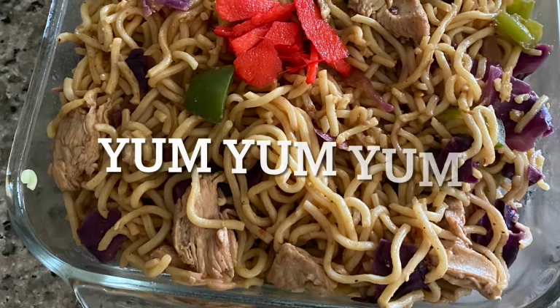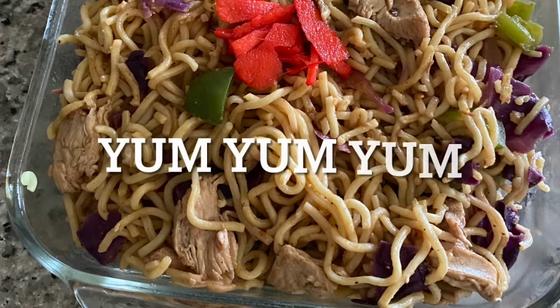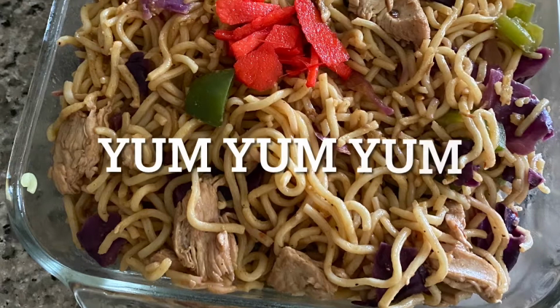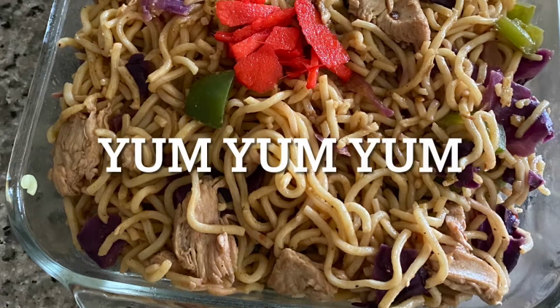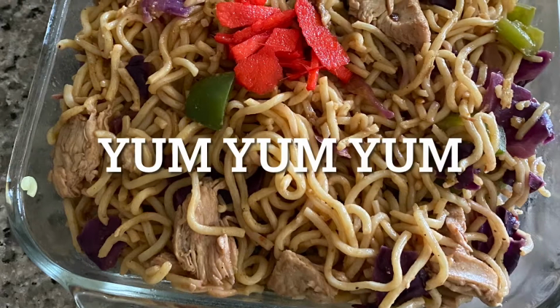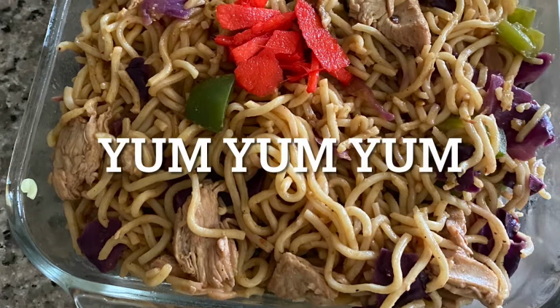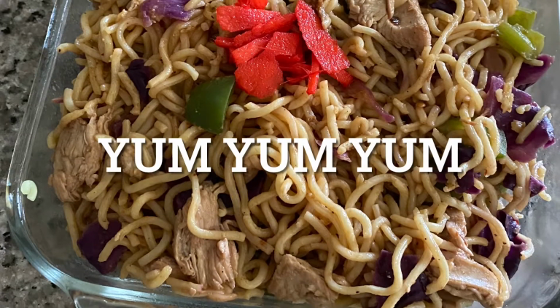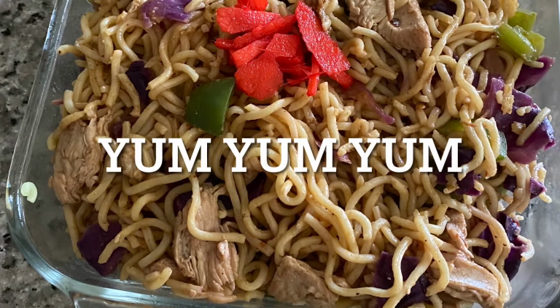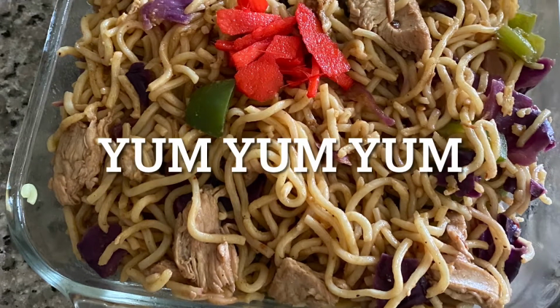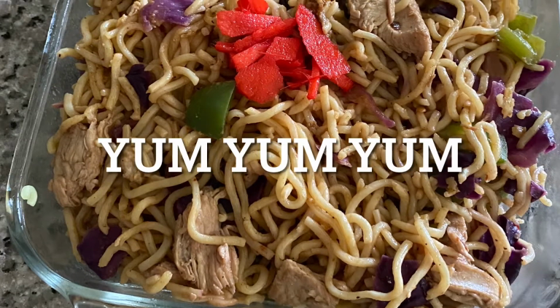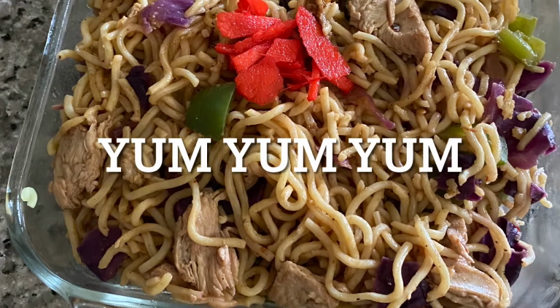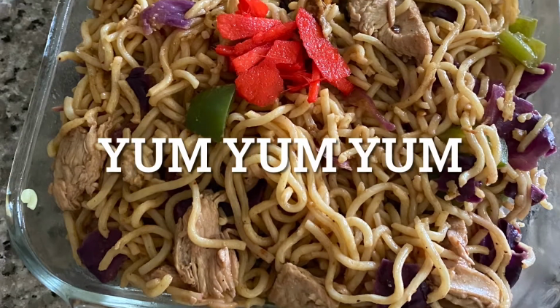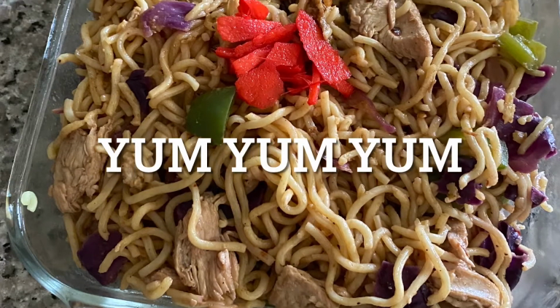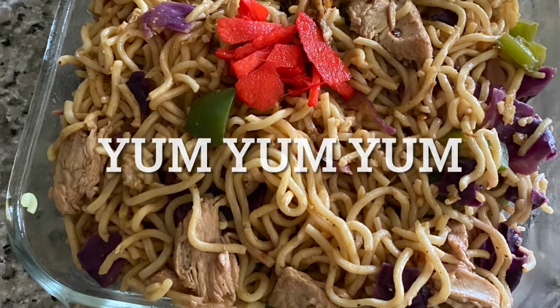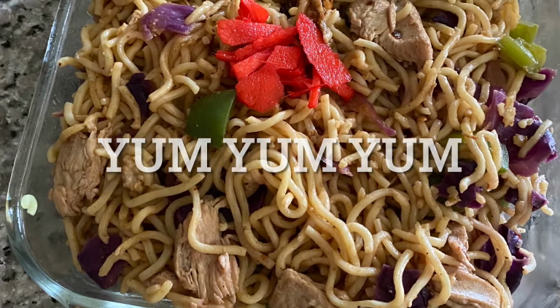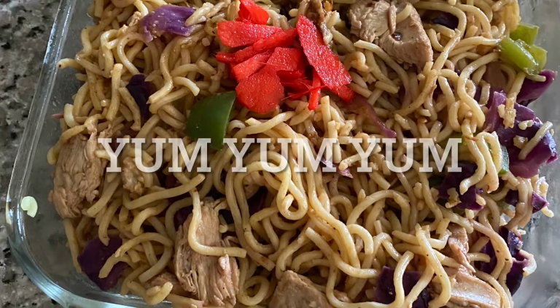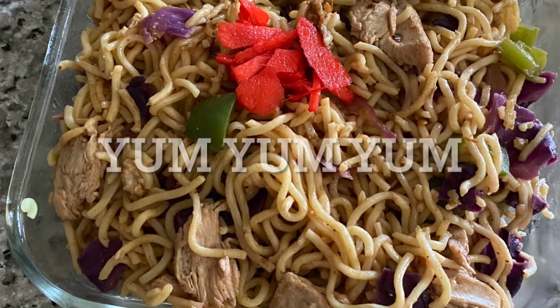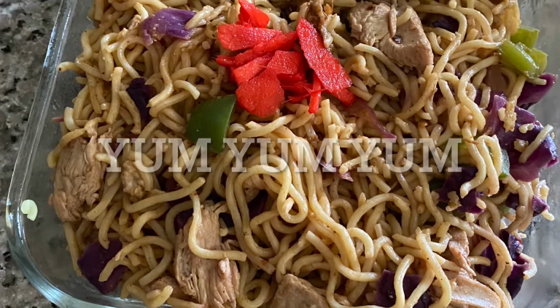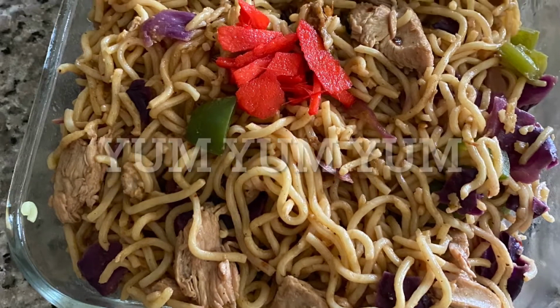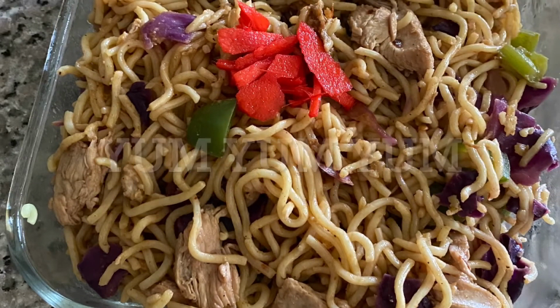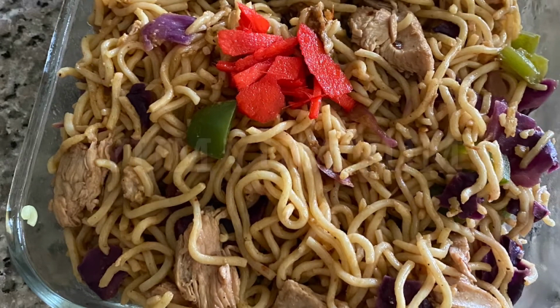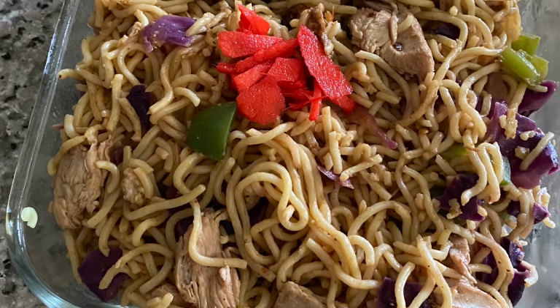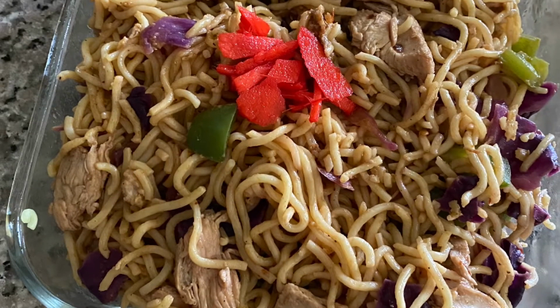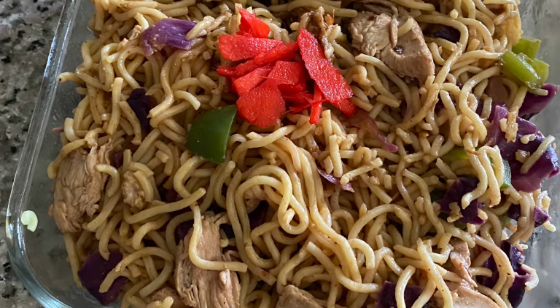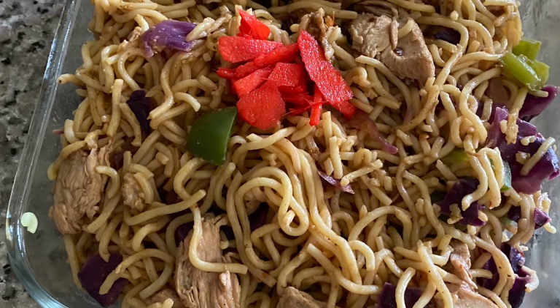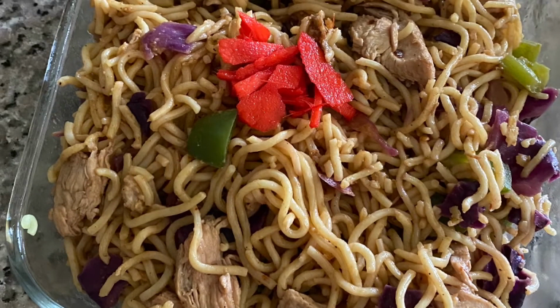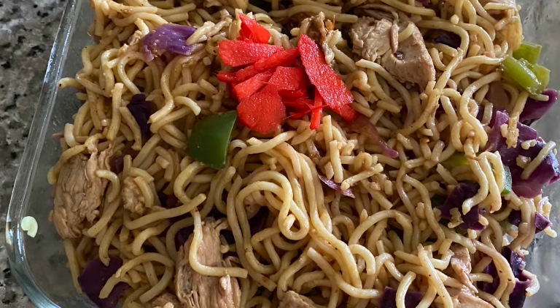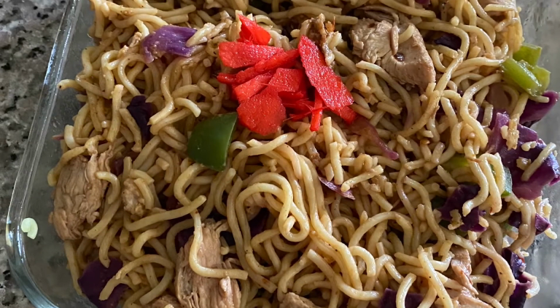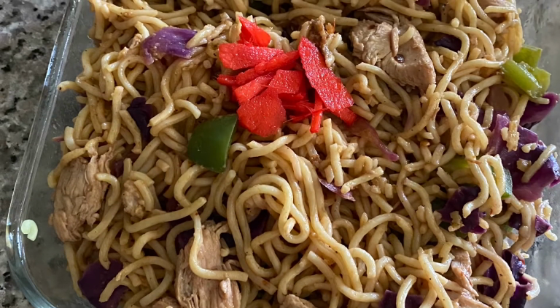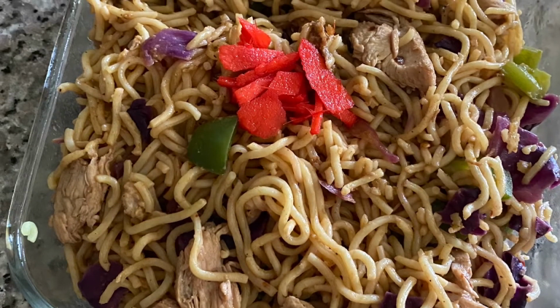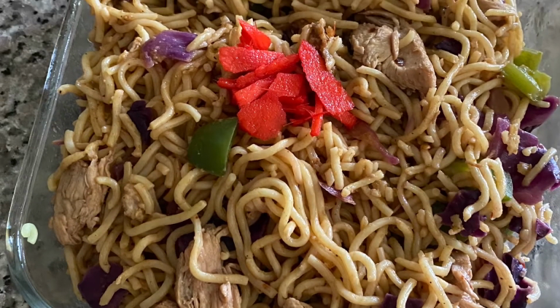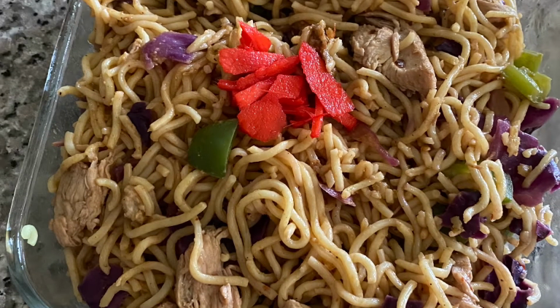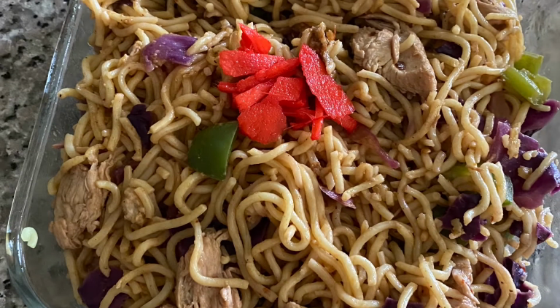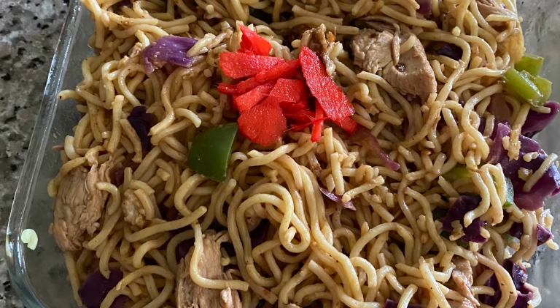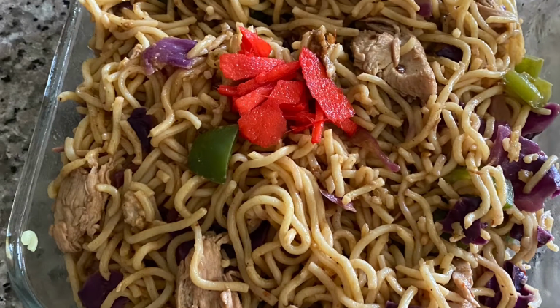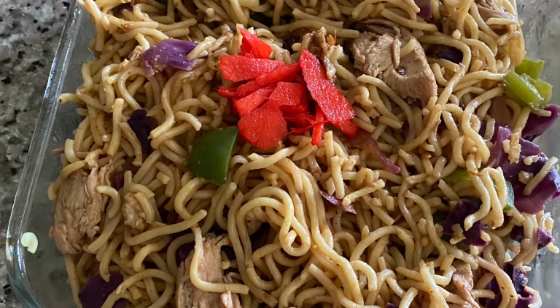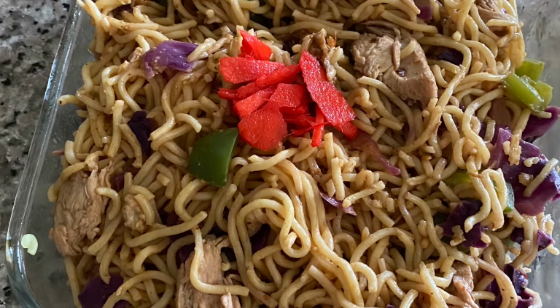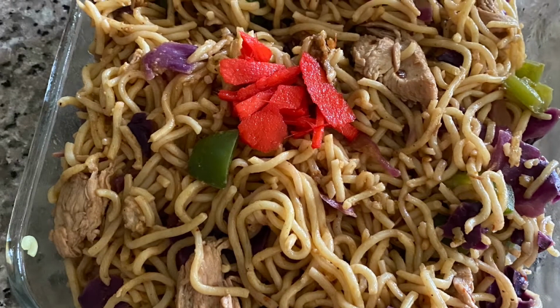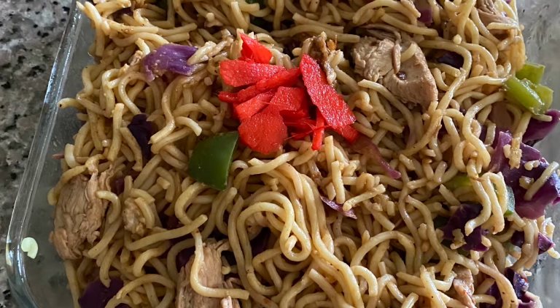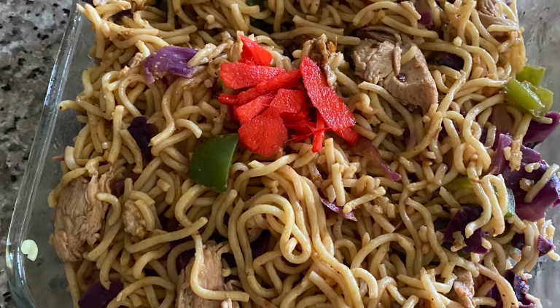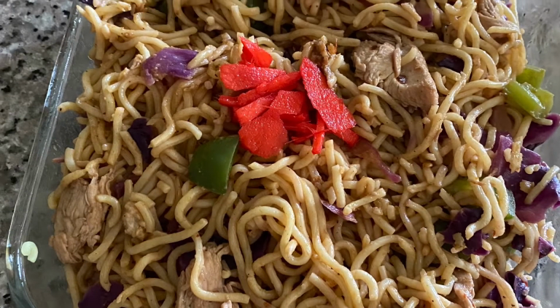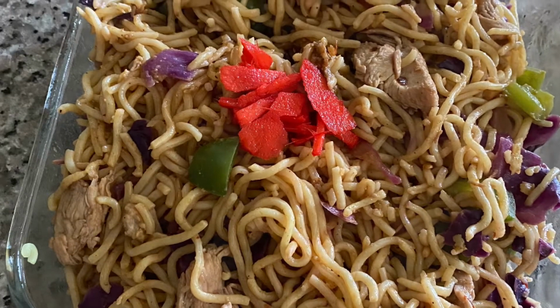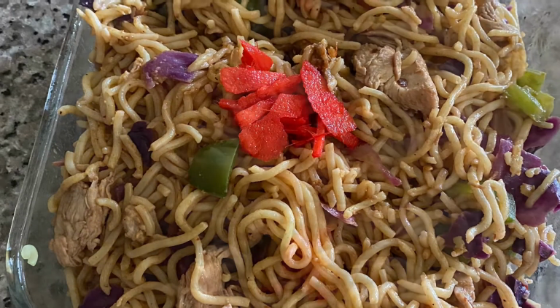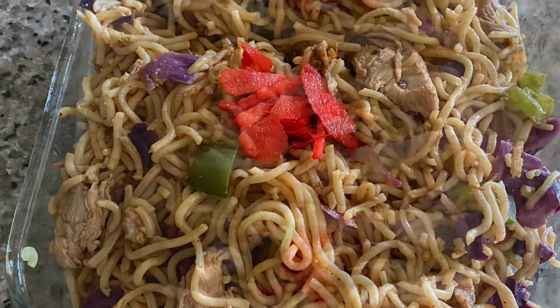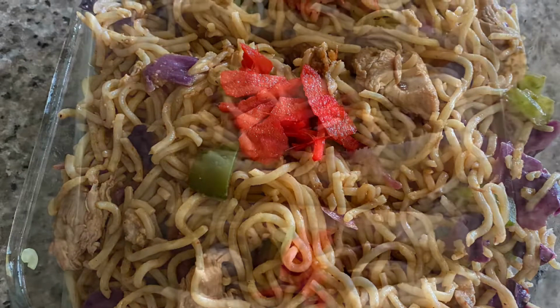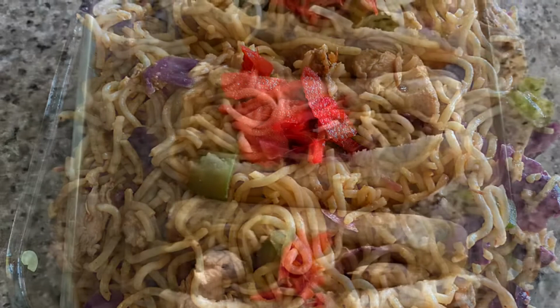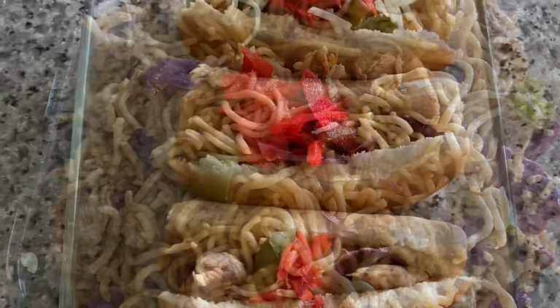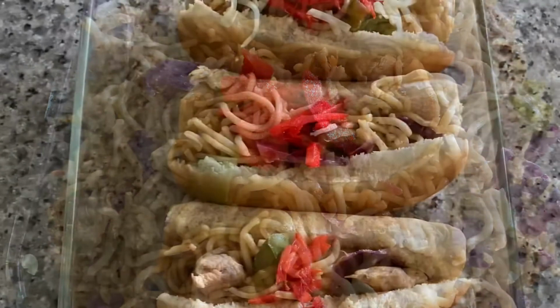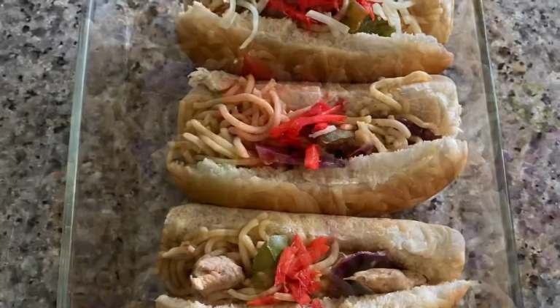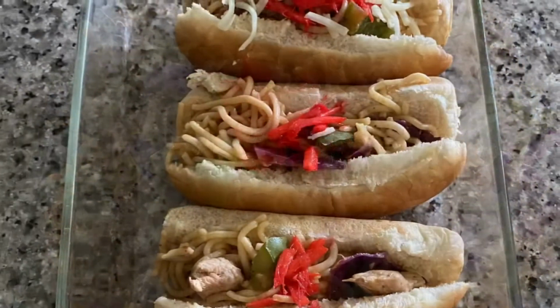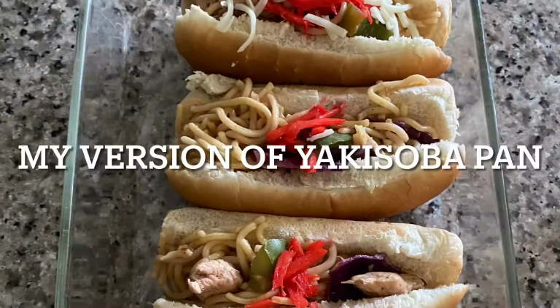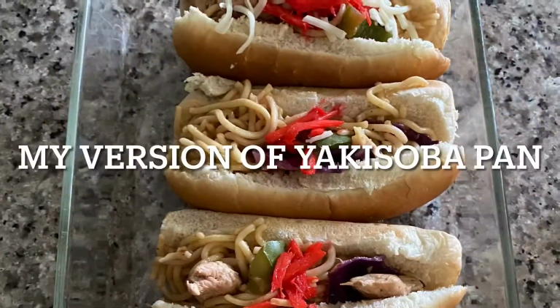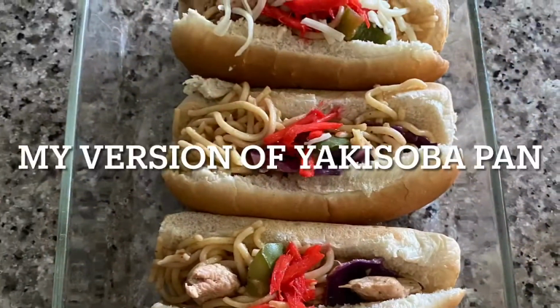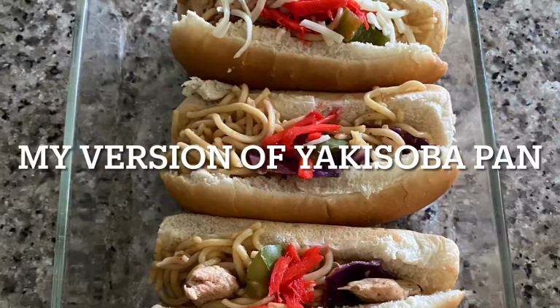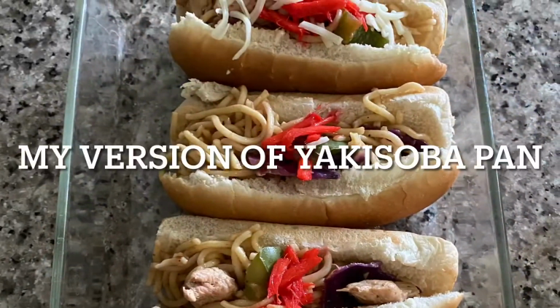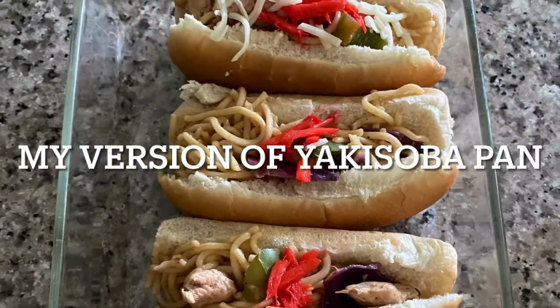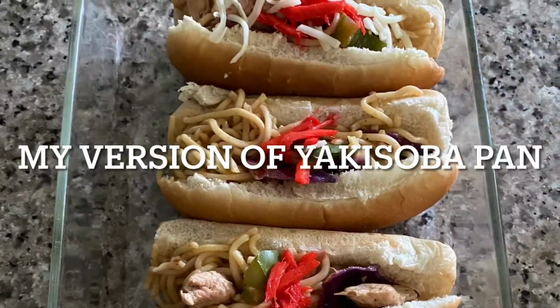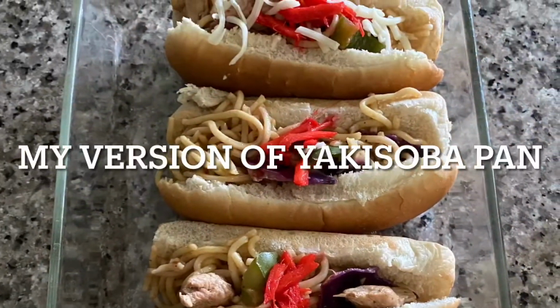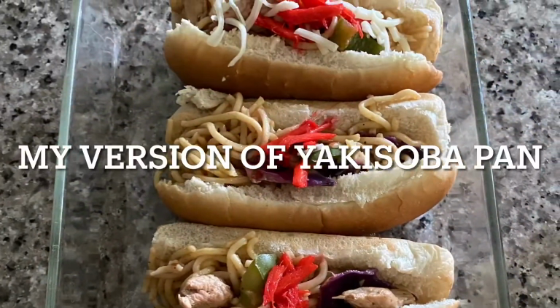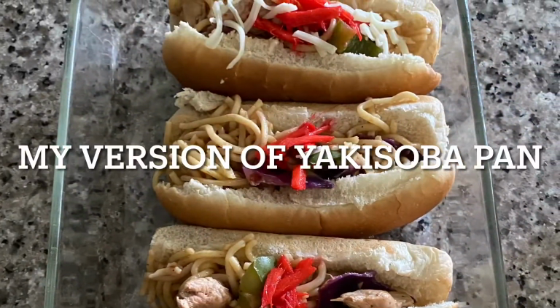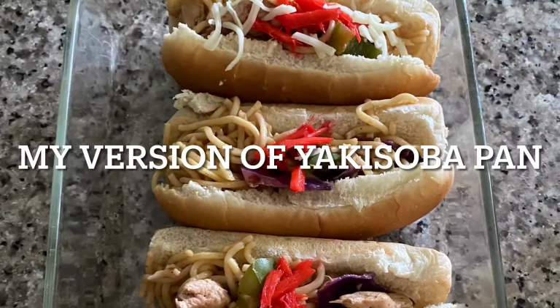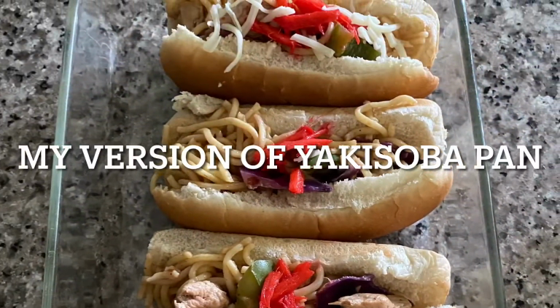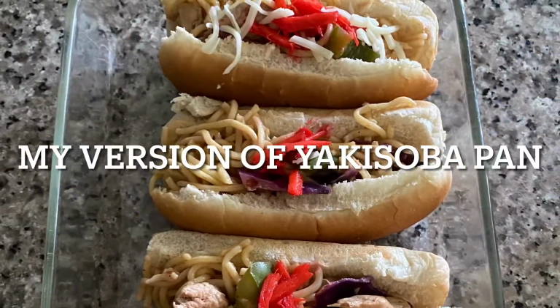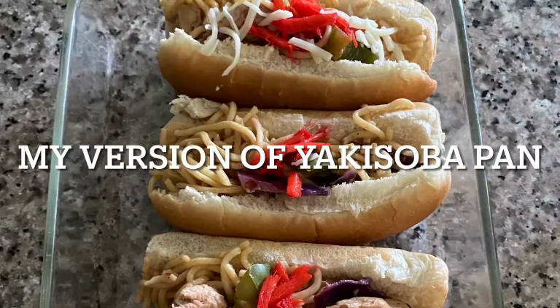Hello friends, today I'm going to do my own take on a classic Japanese street food yakisoba pan.